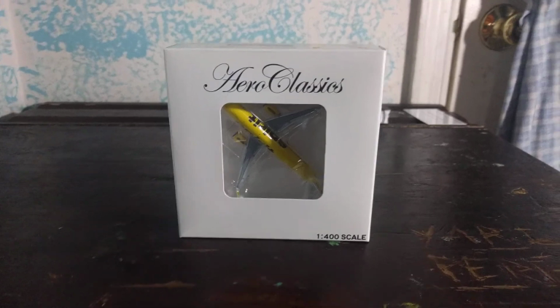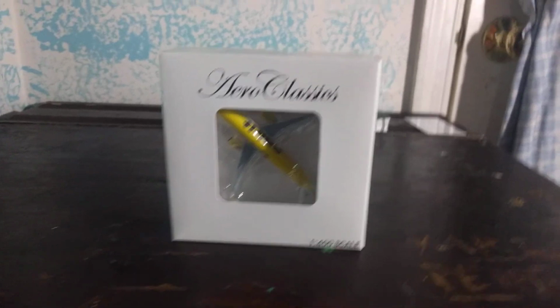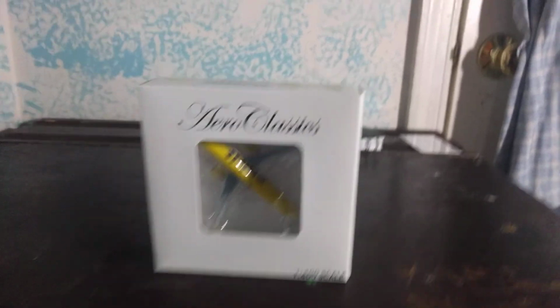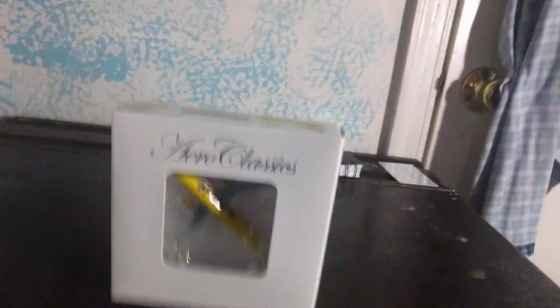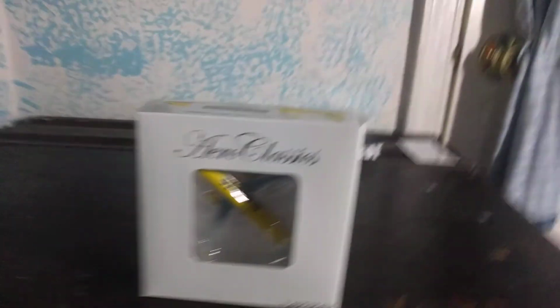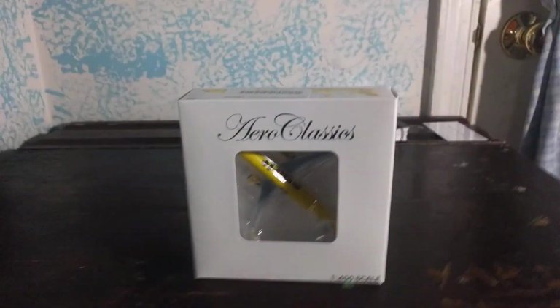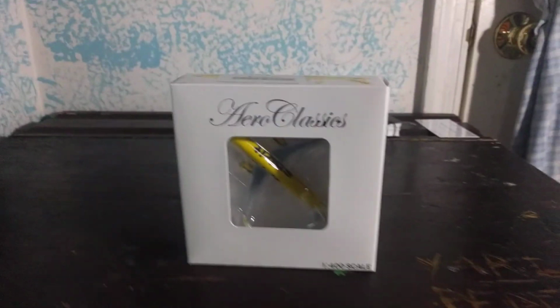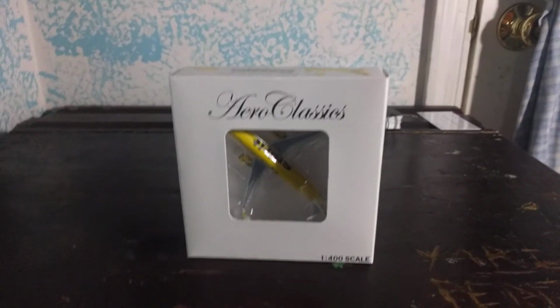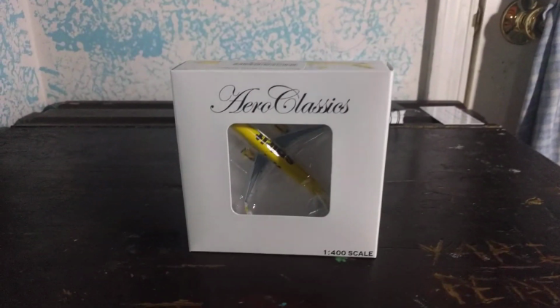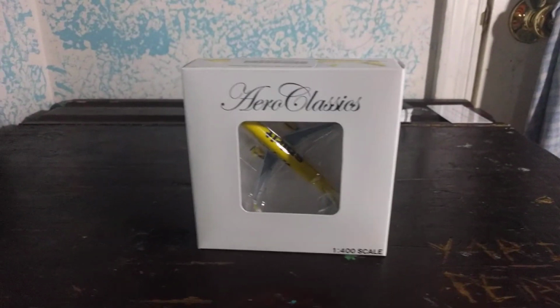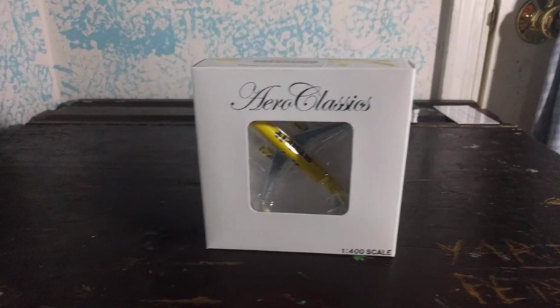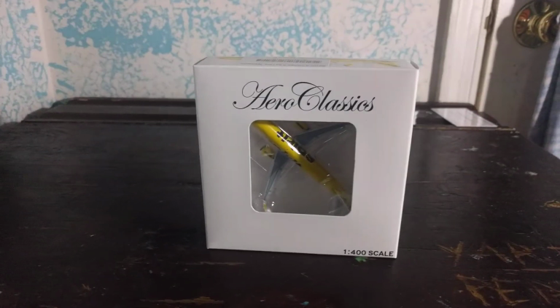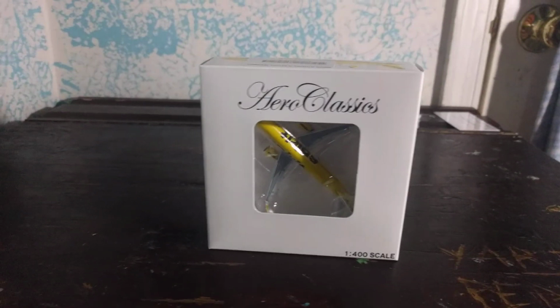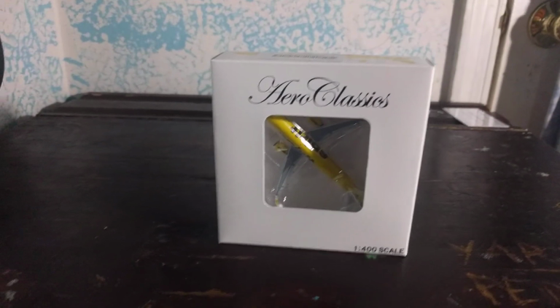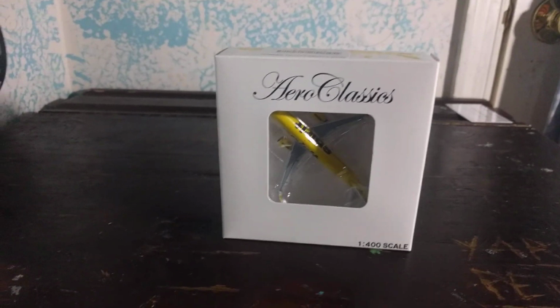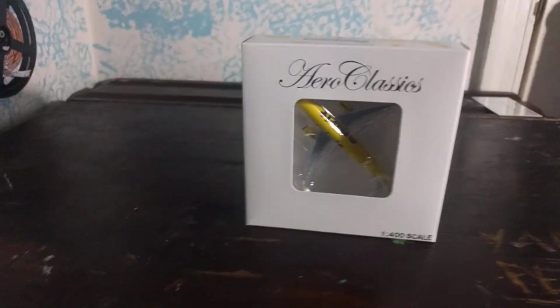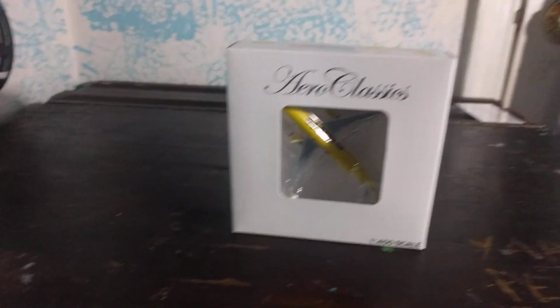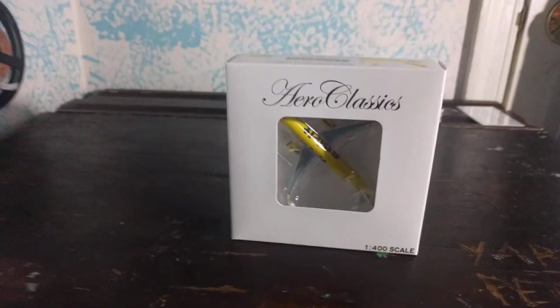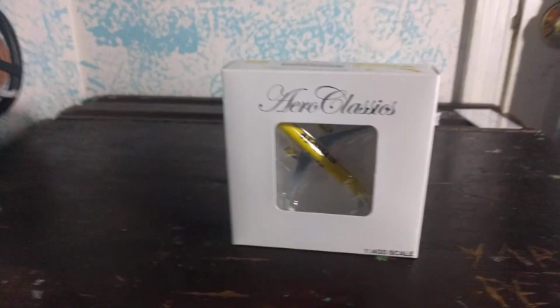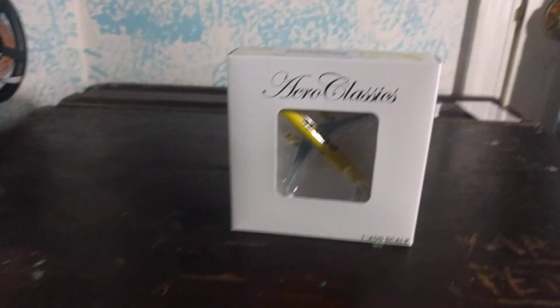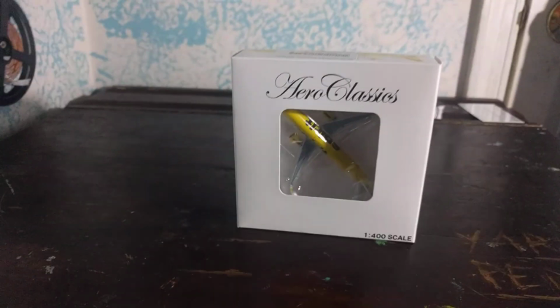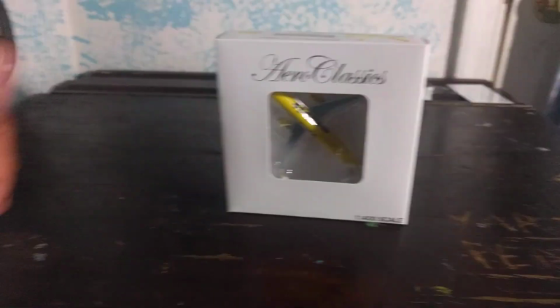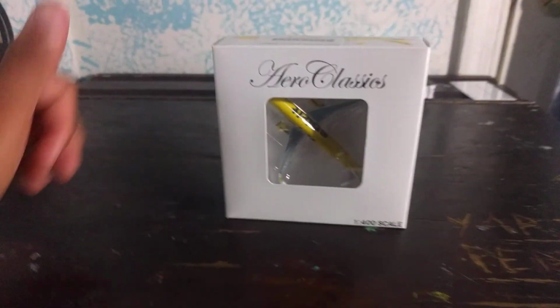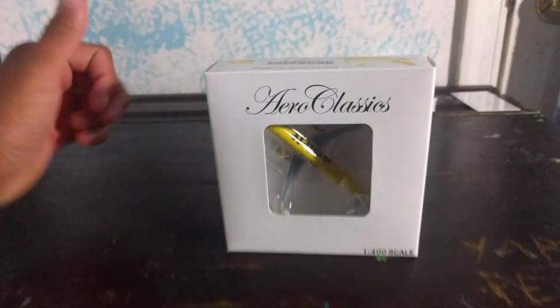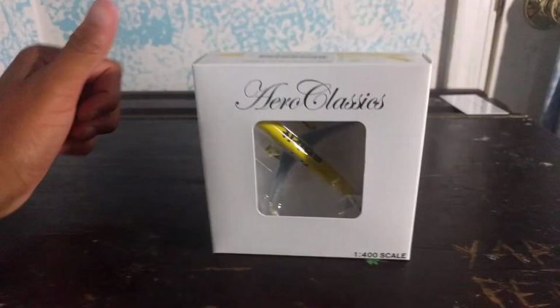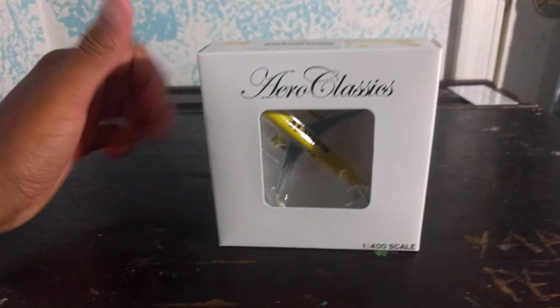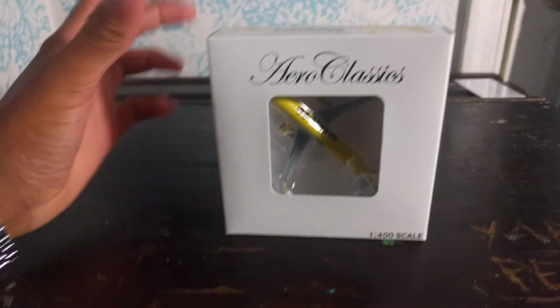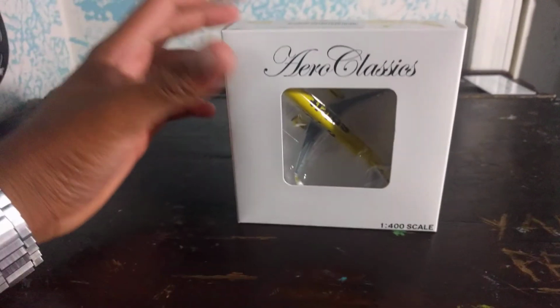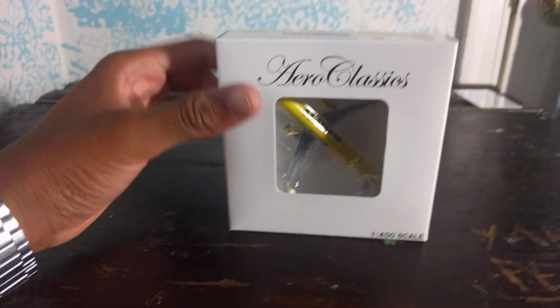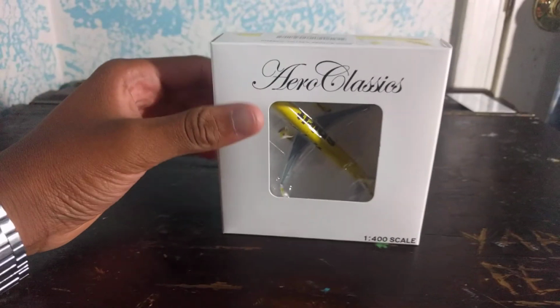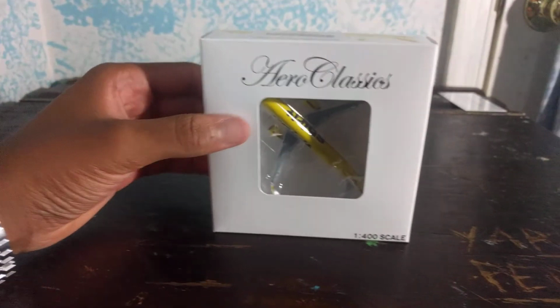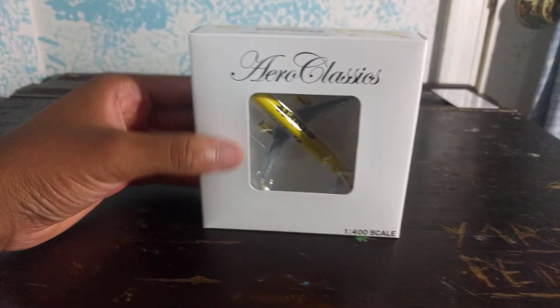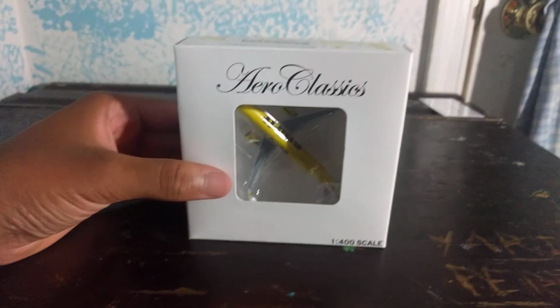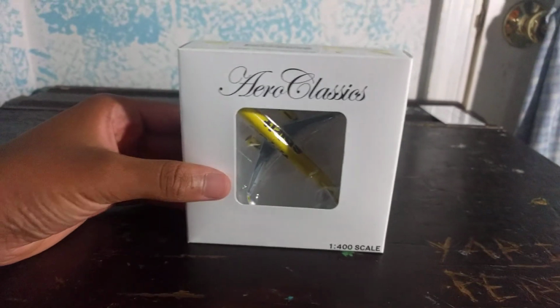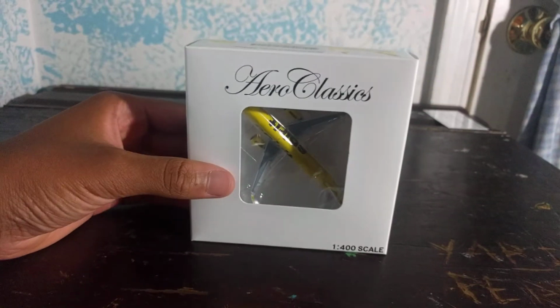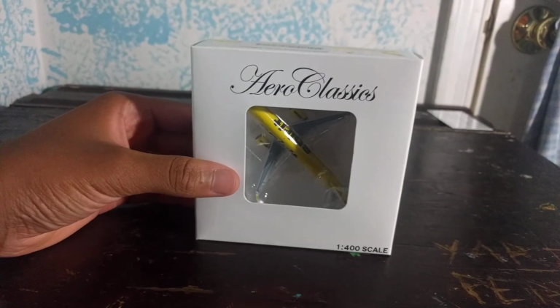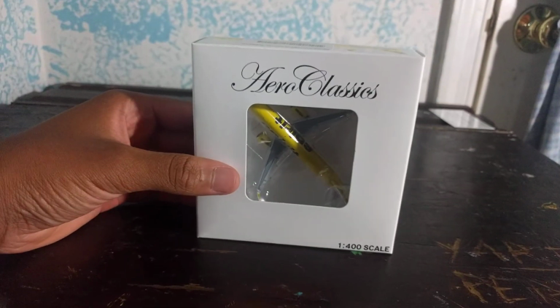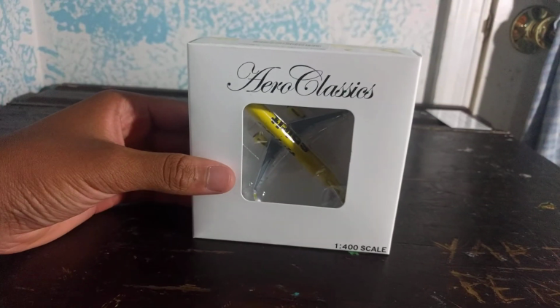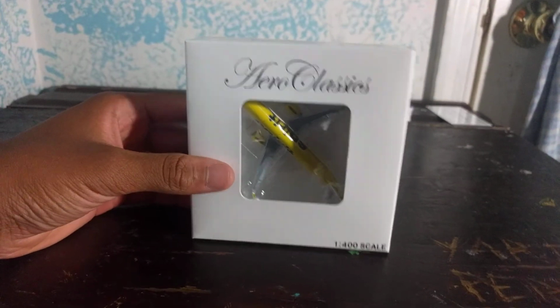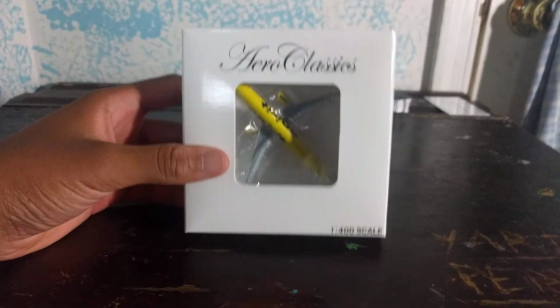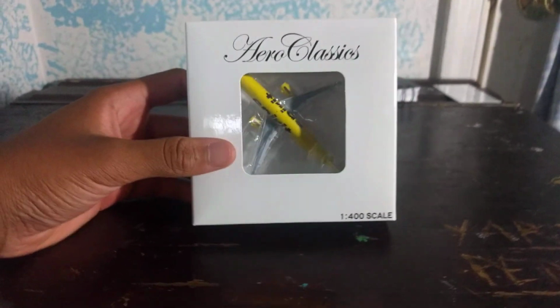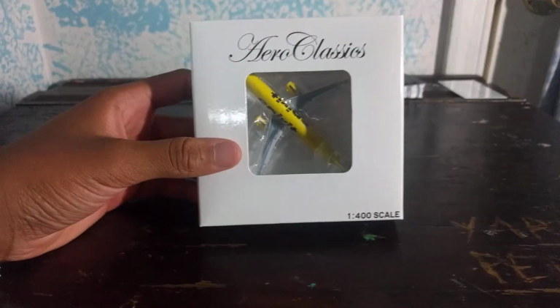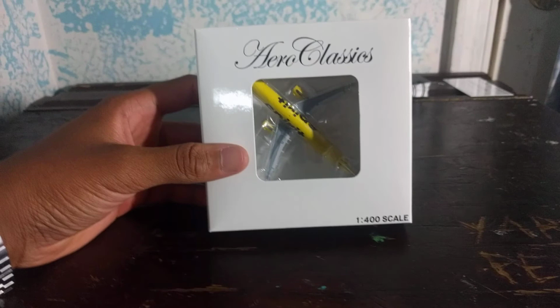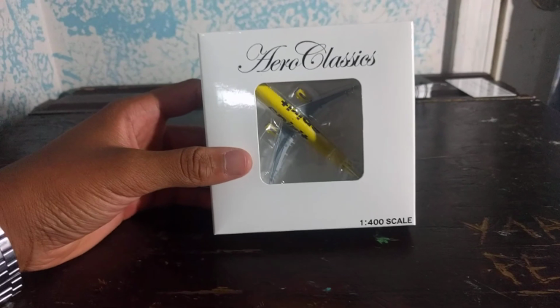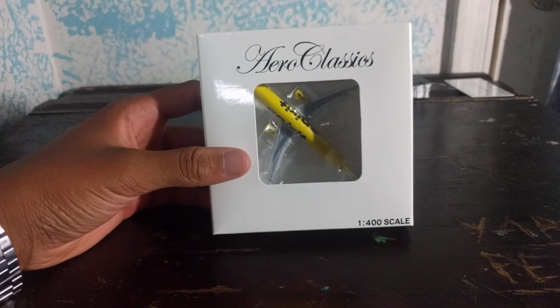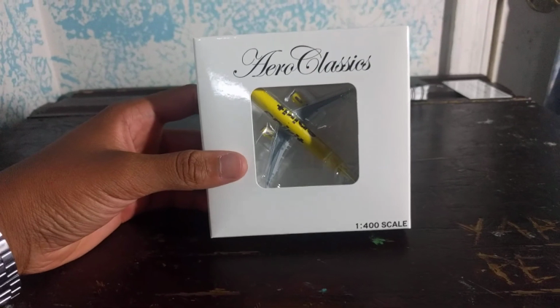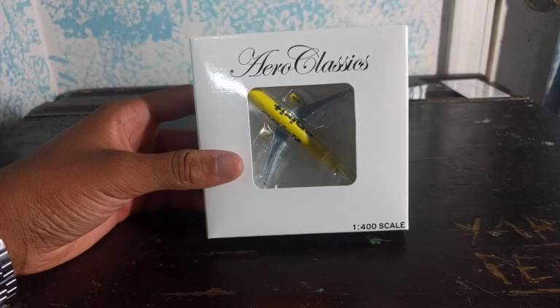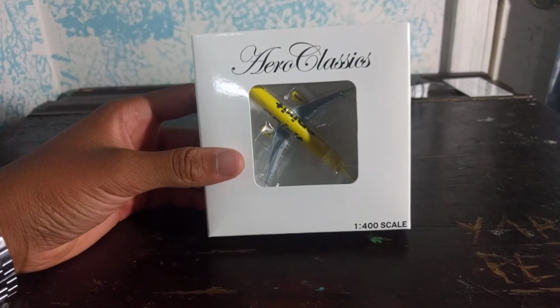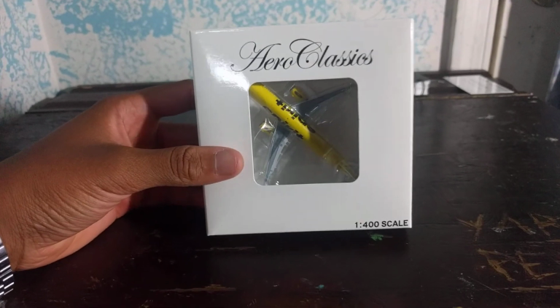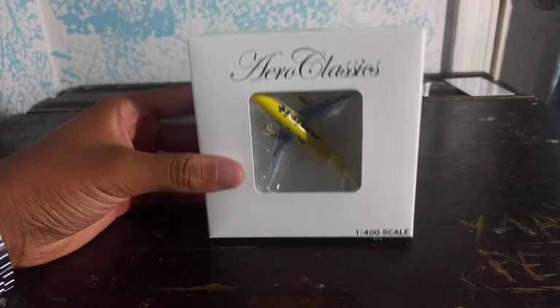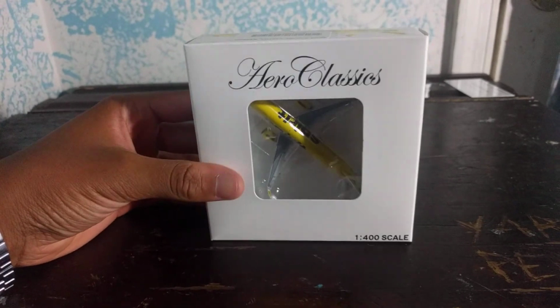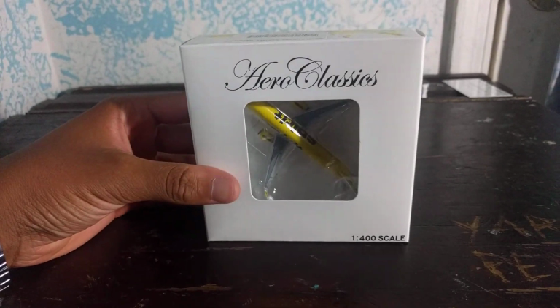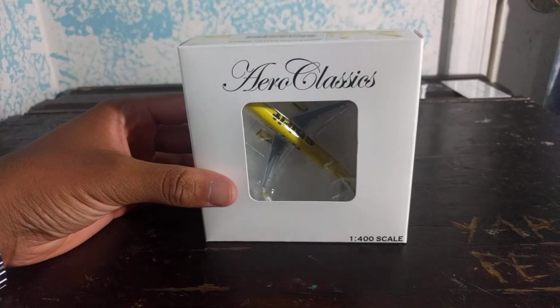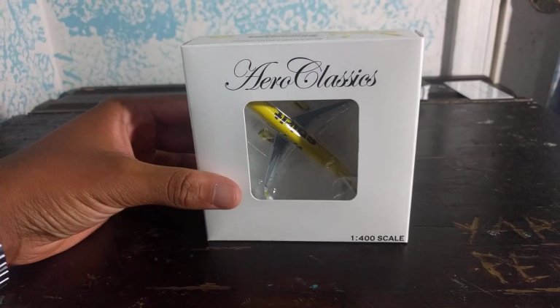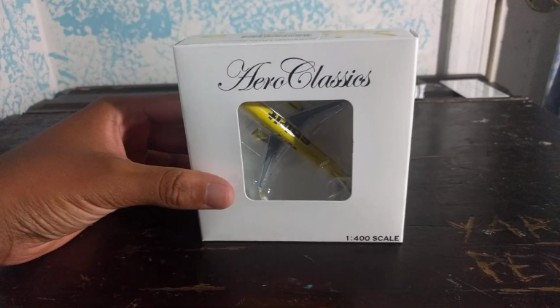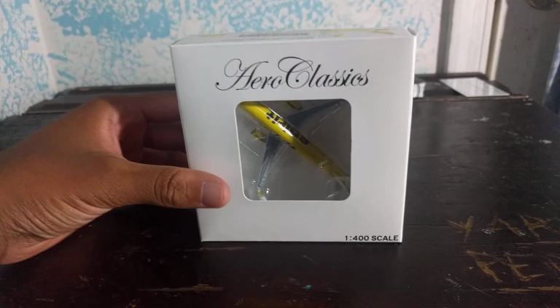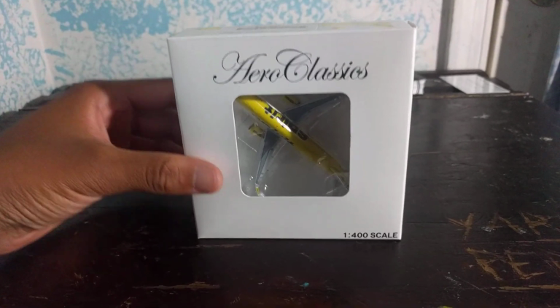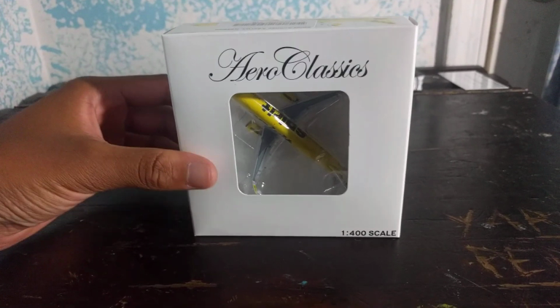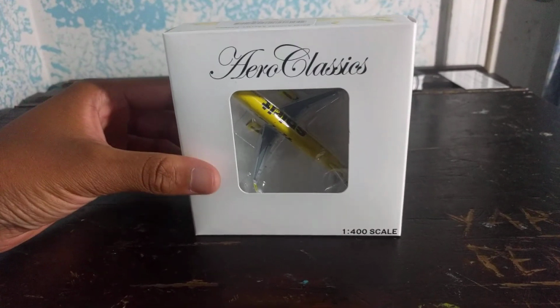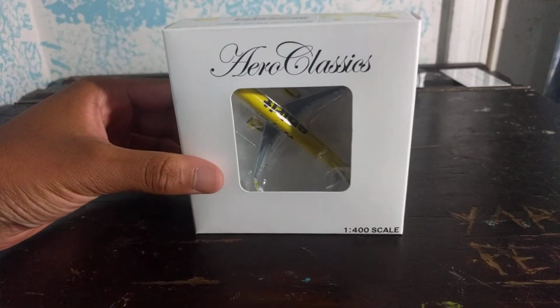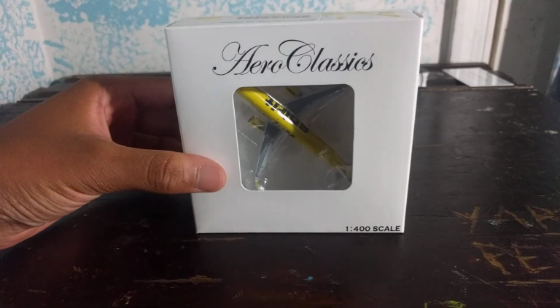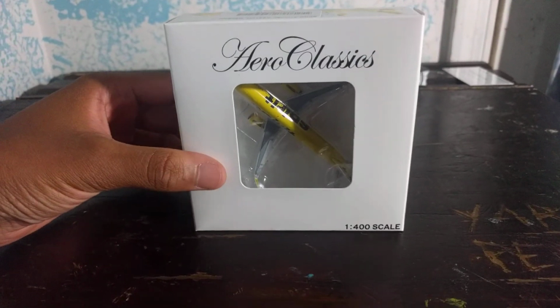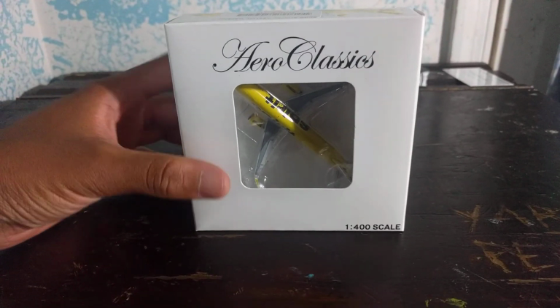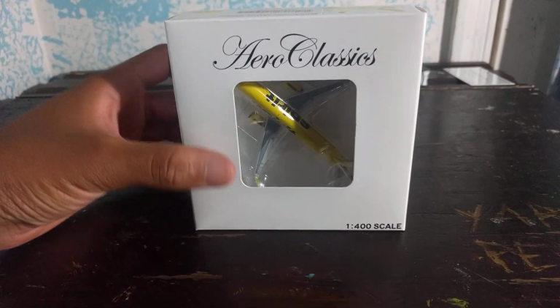Hello YouTube, this is Jonah Jets at LM28 and this is an unboxing of my new model, which is a Spirit Airlines Airbus A321 by Aeroclassics.